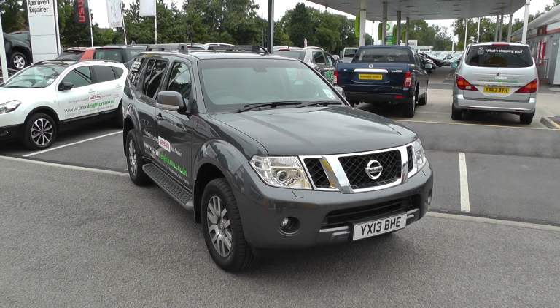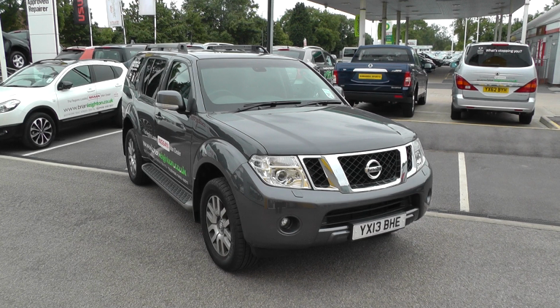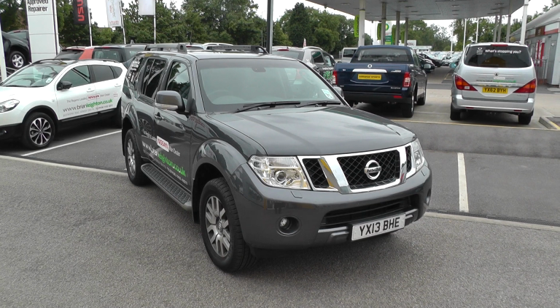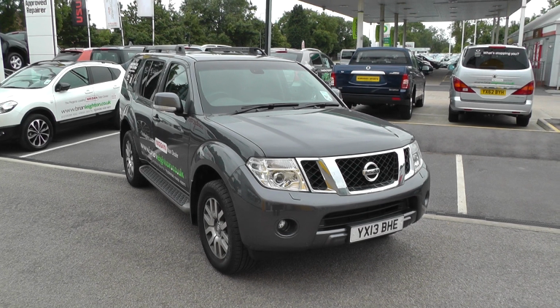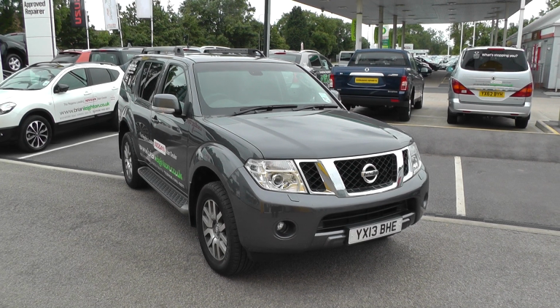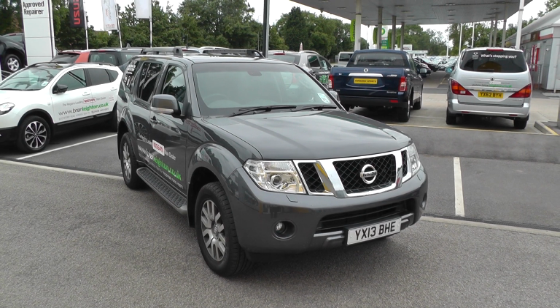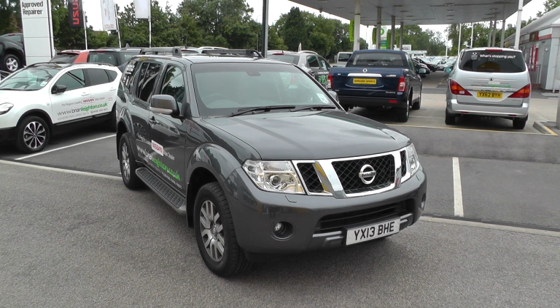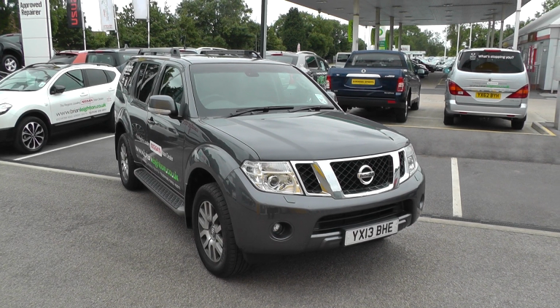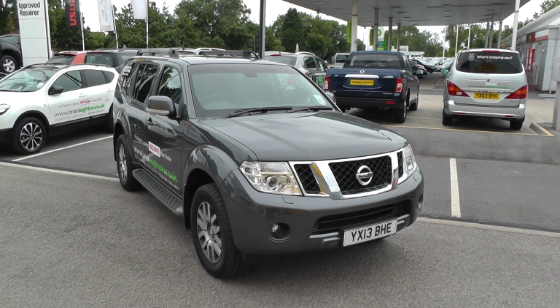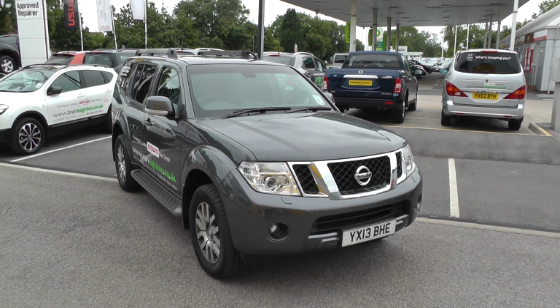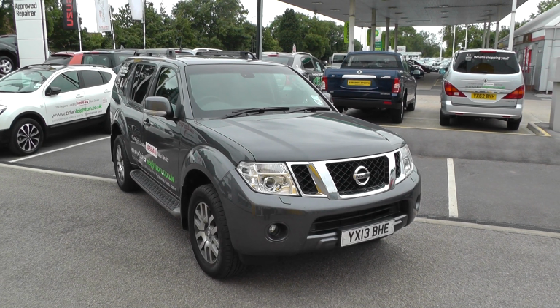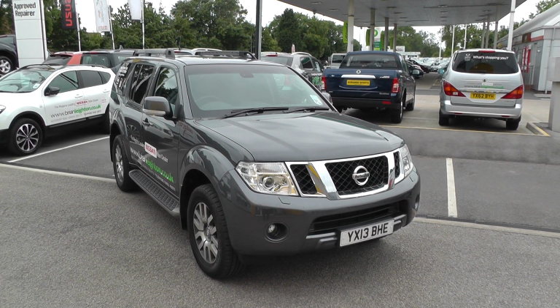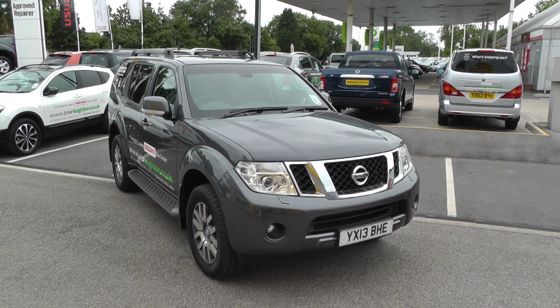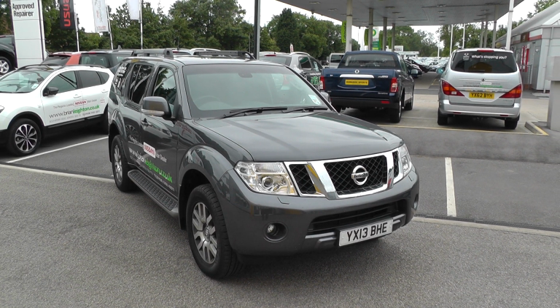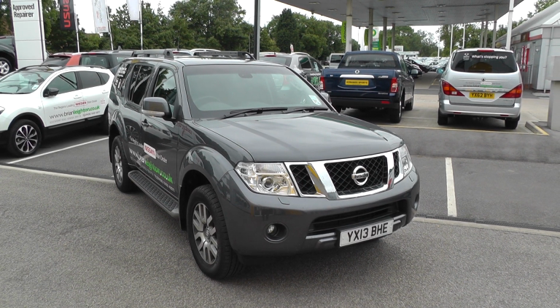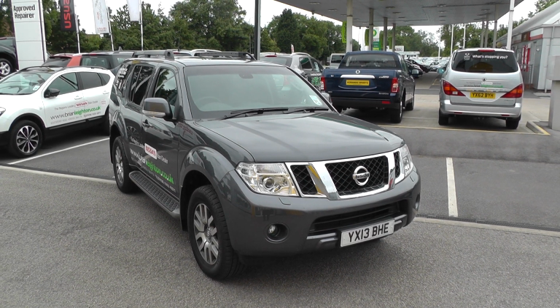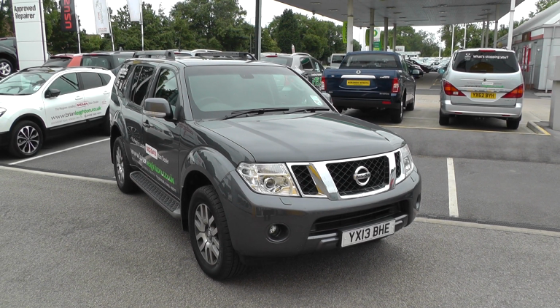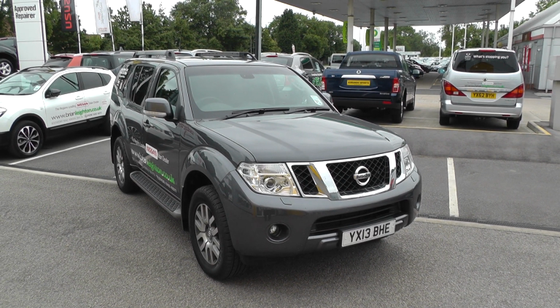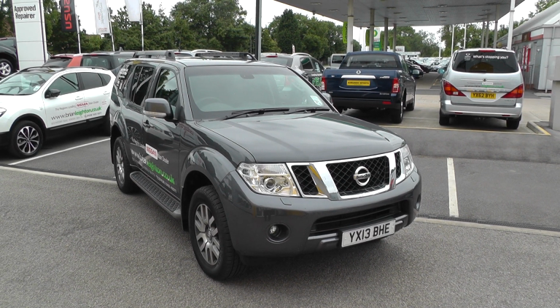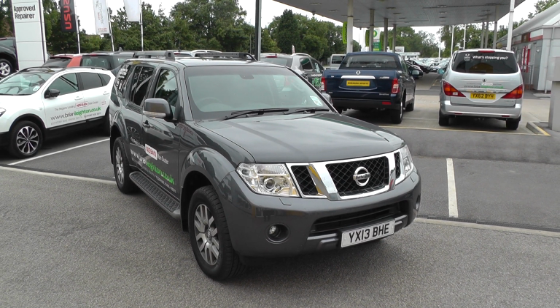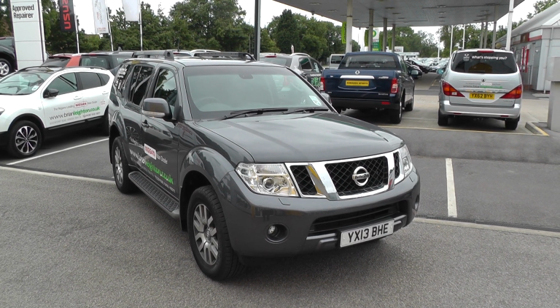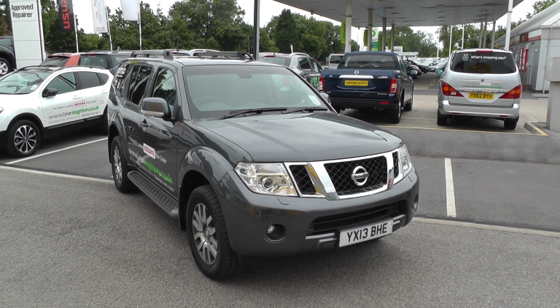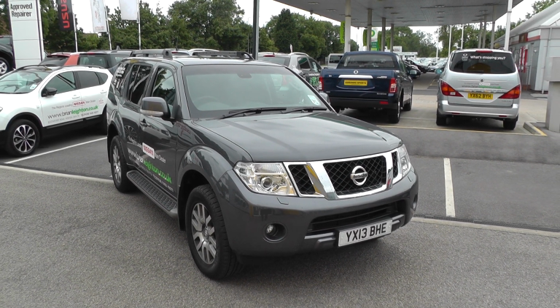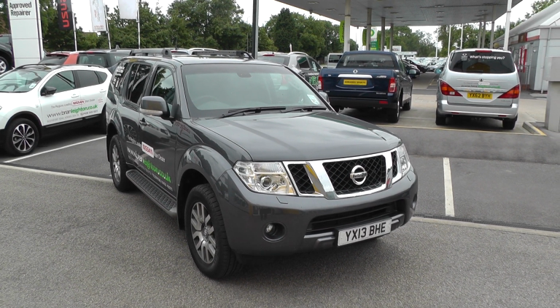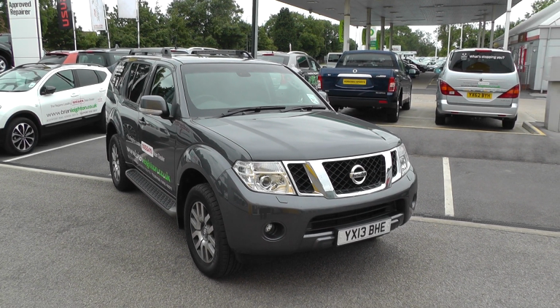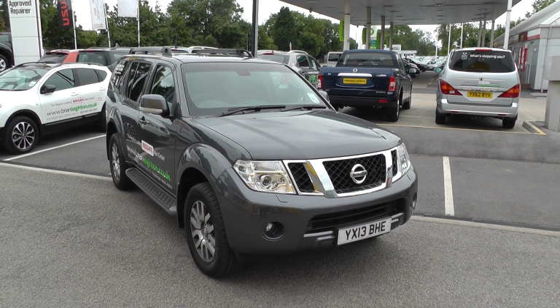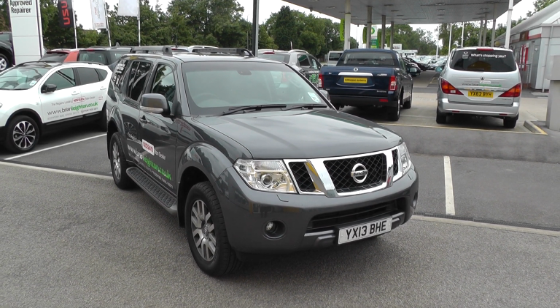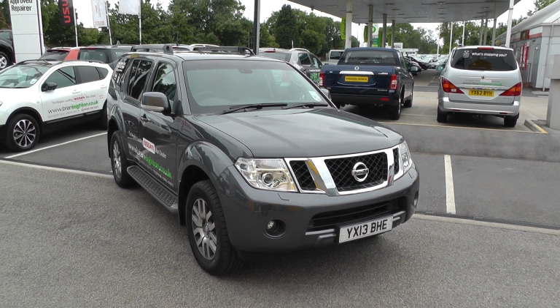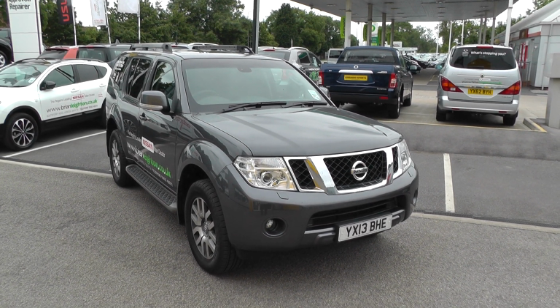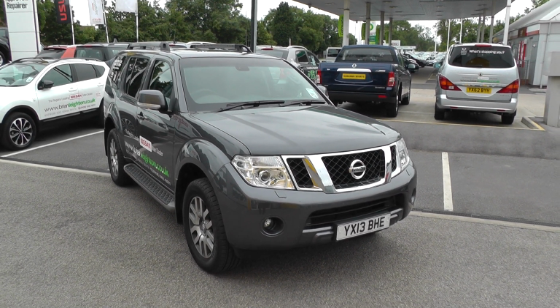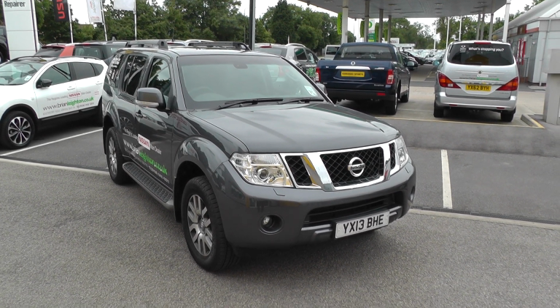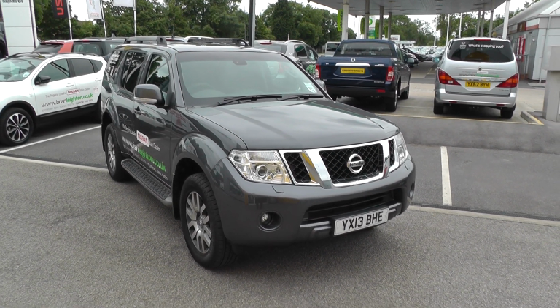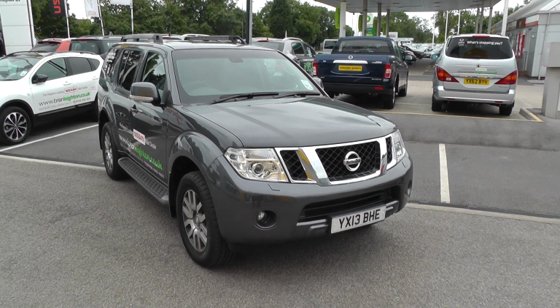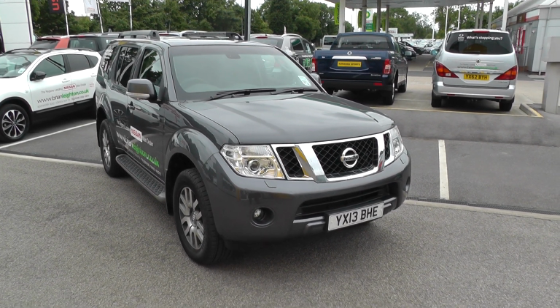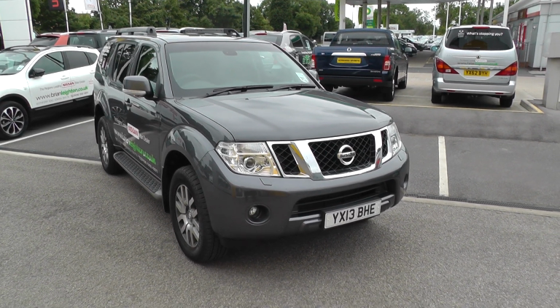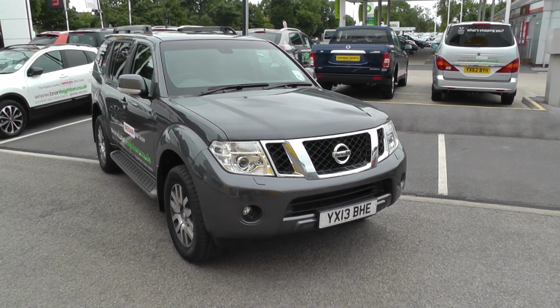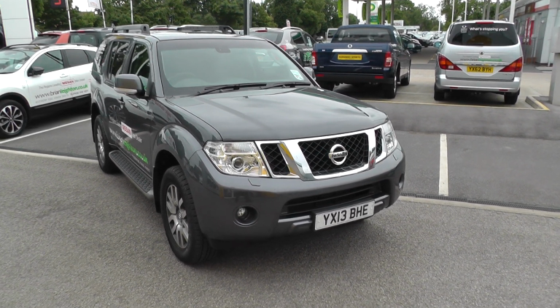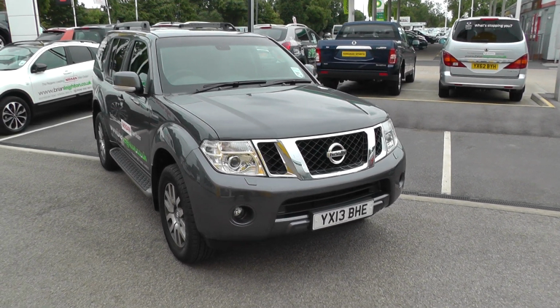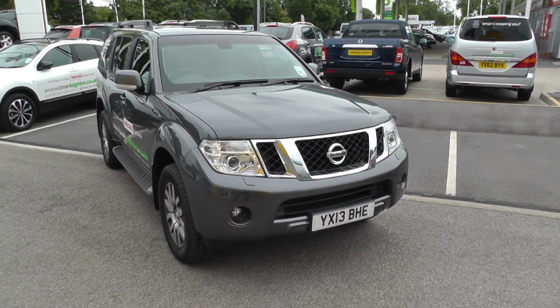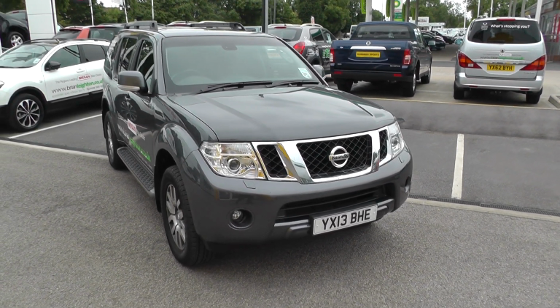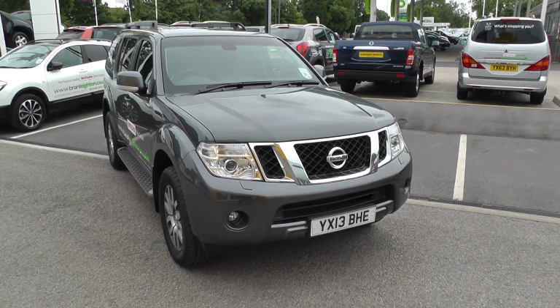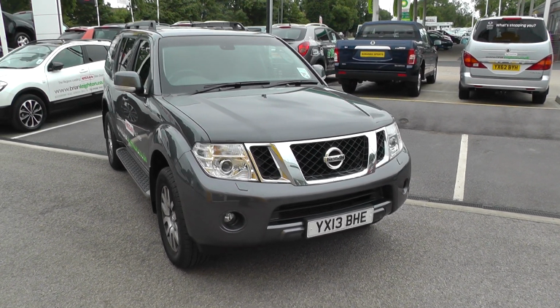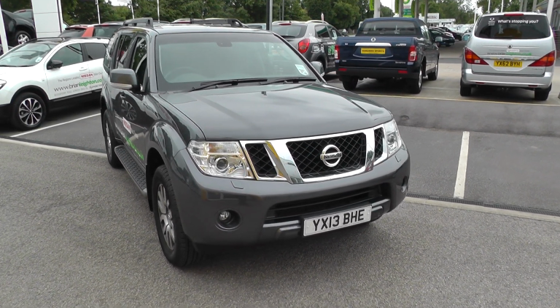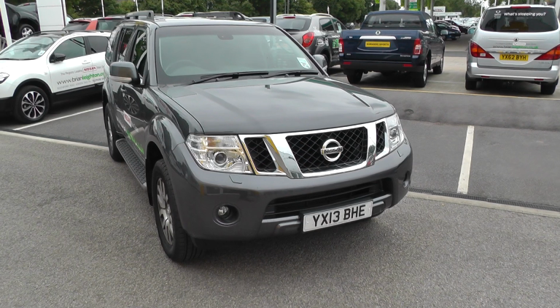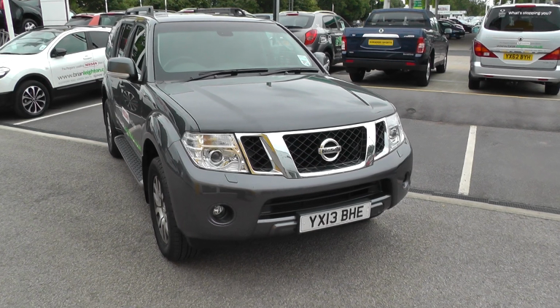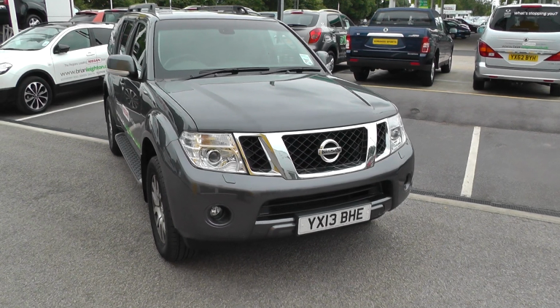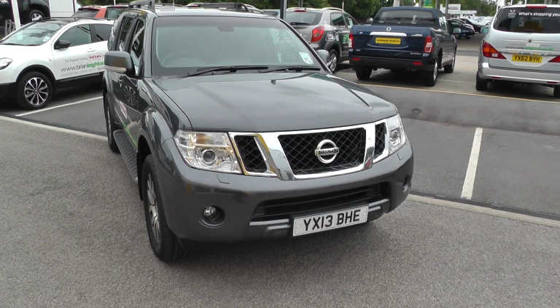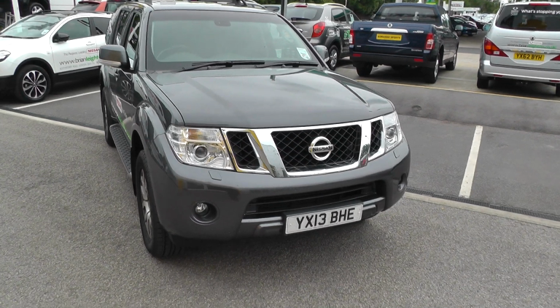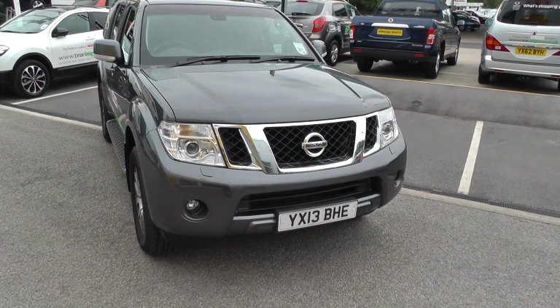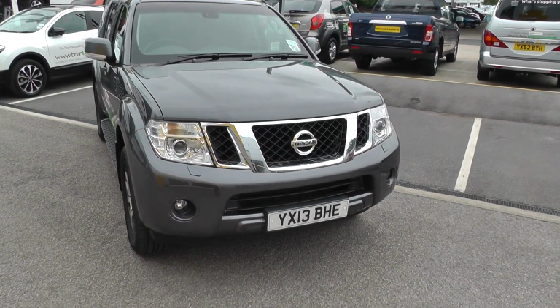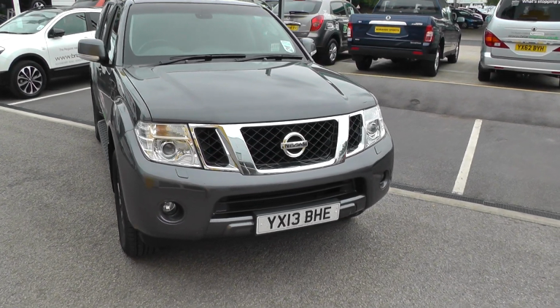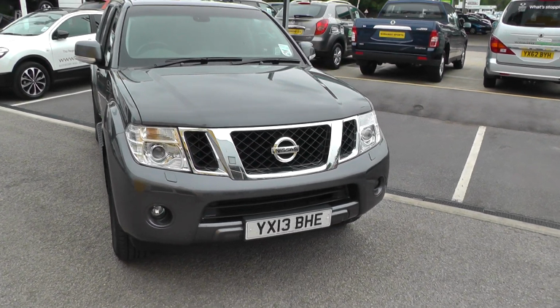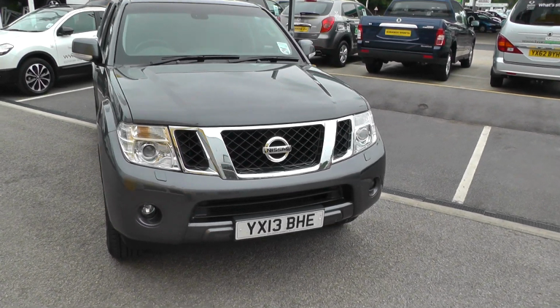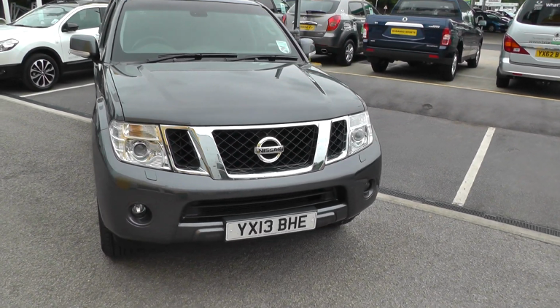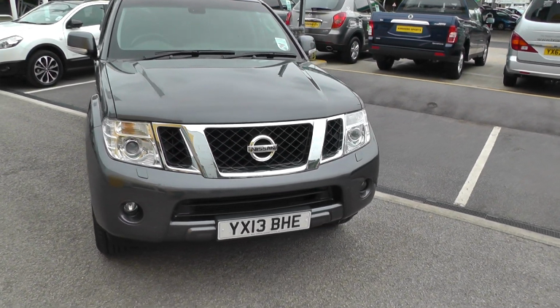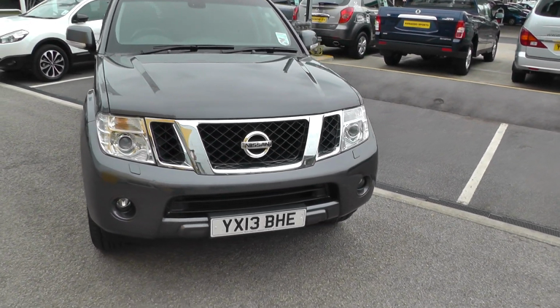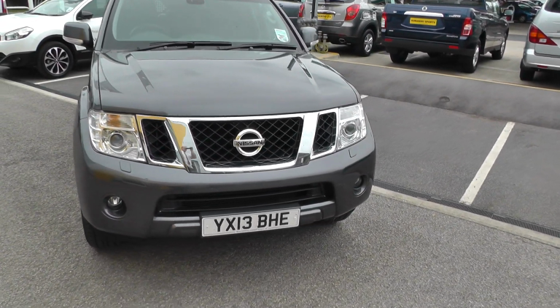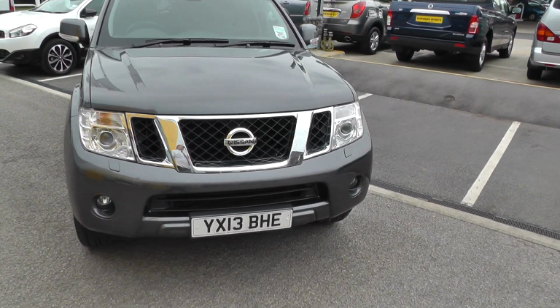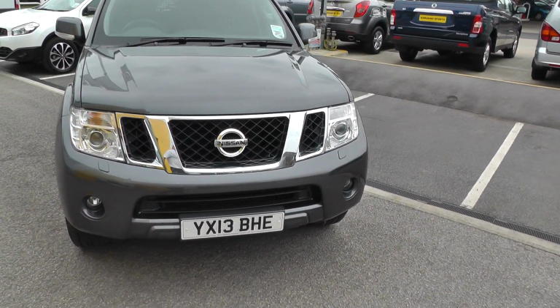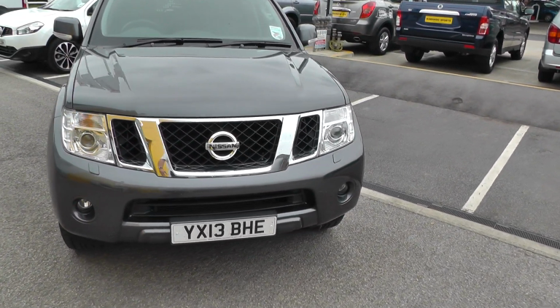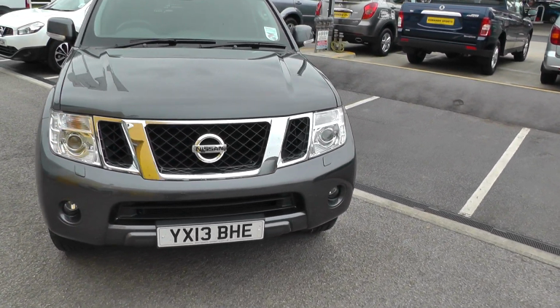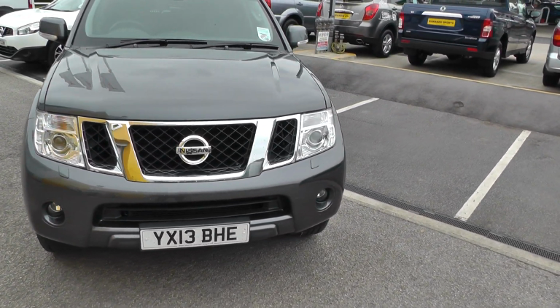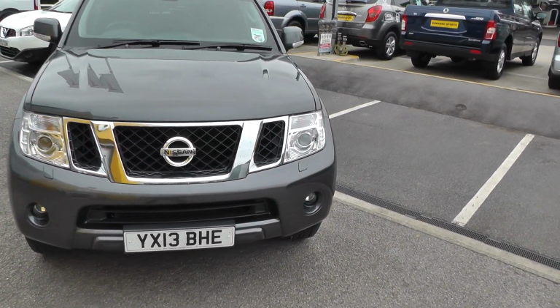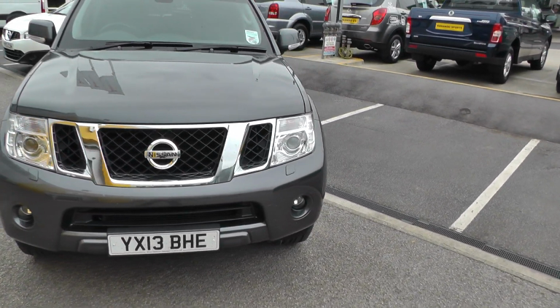Welcome to Brian Leighton Howden, and thank you for visiting our website. The car you're looking at today is a Nissan Pathfinder crew van commercial.